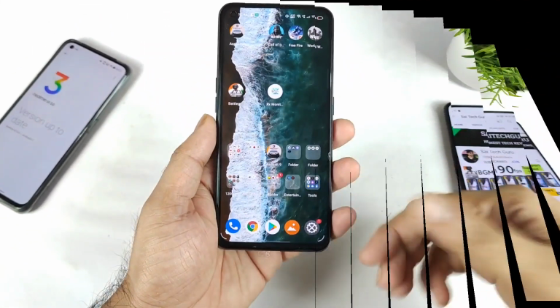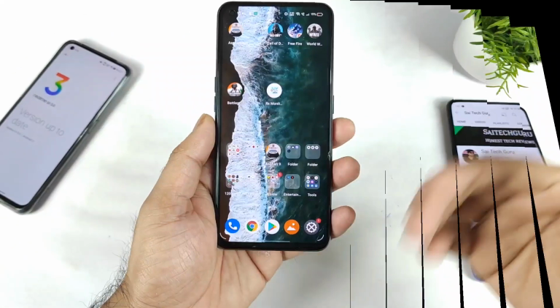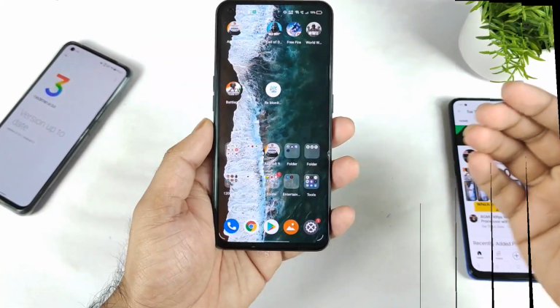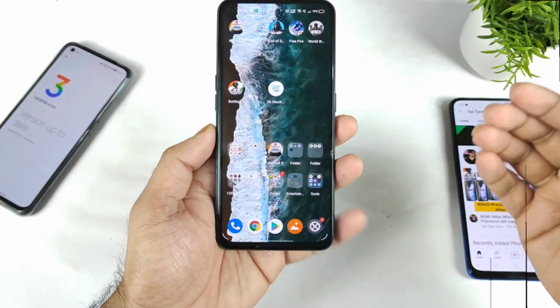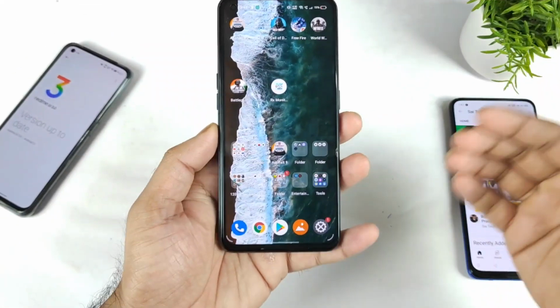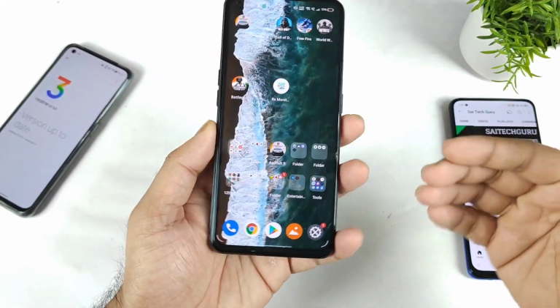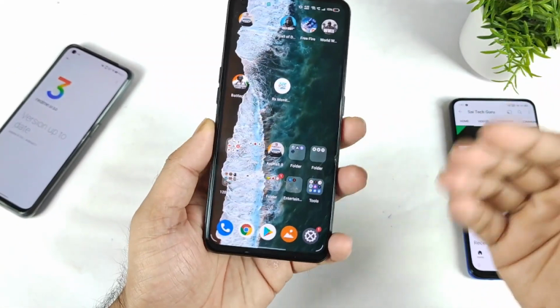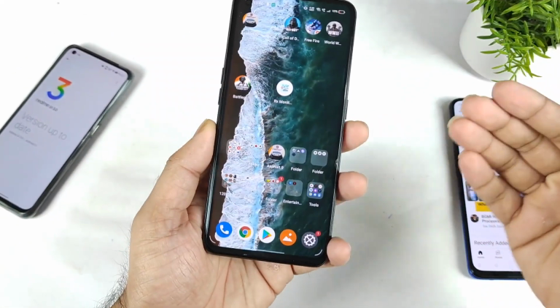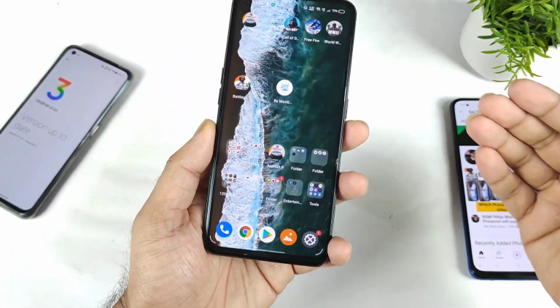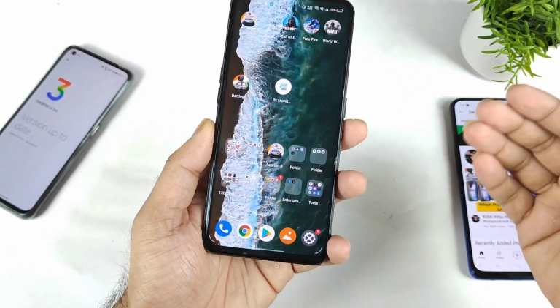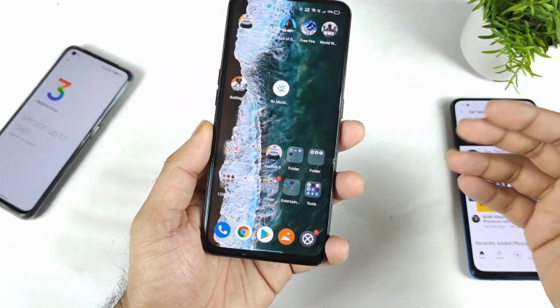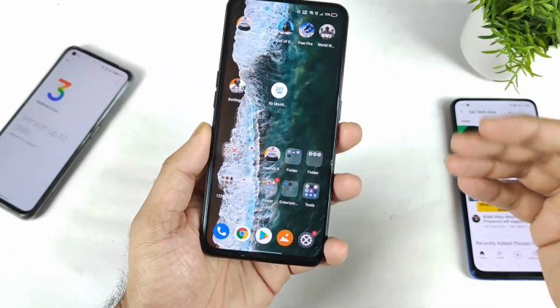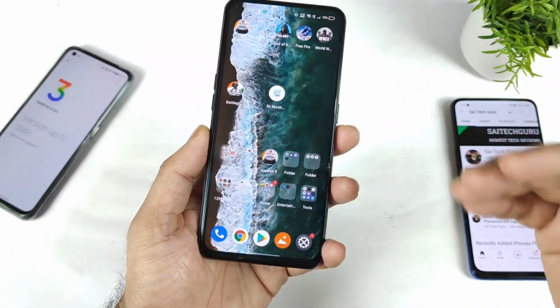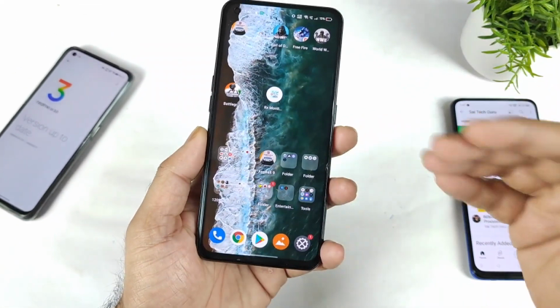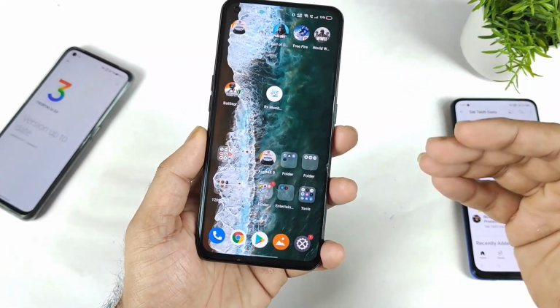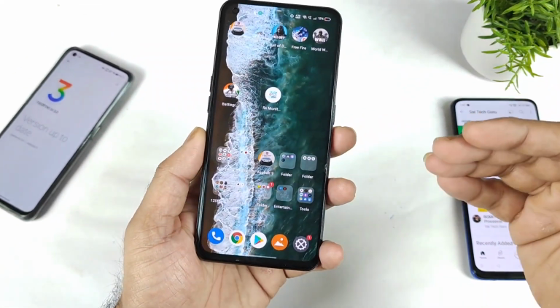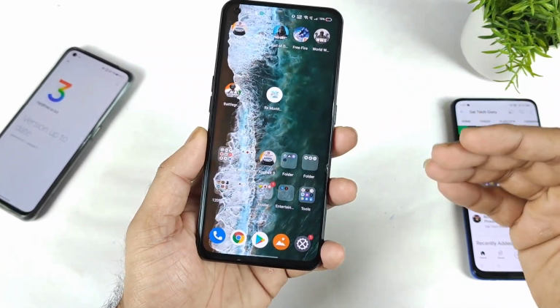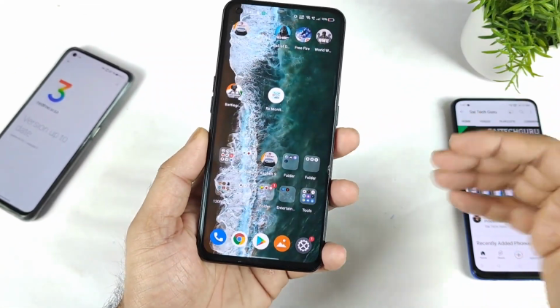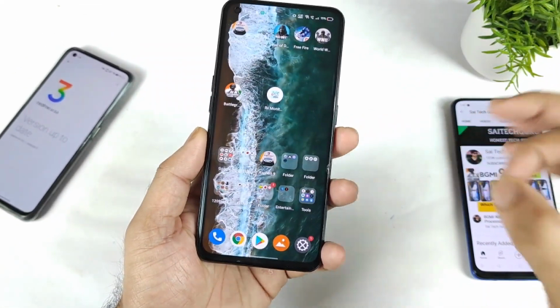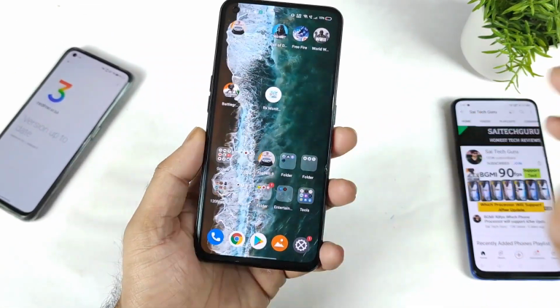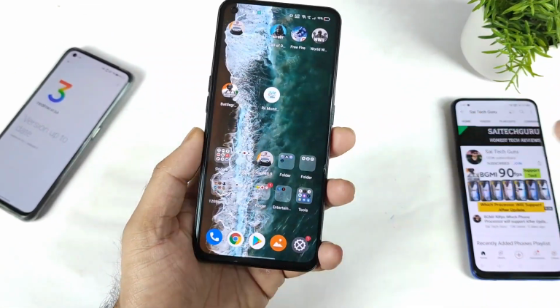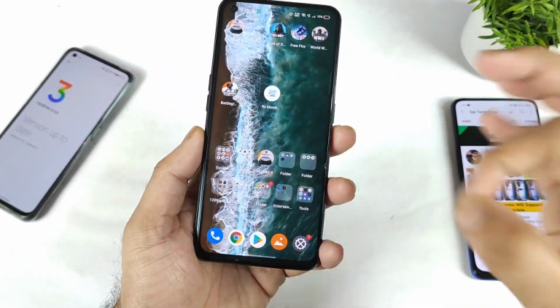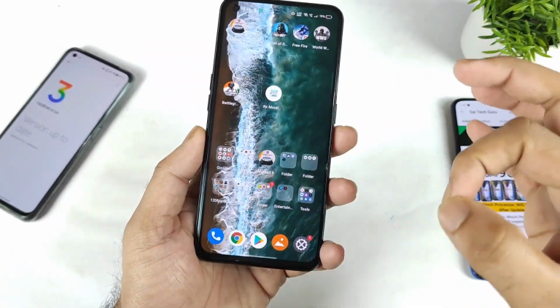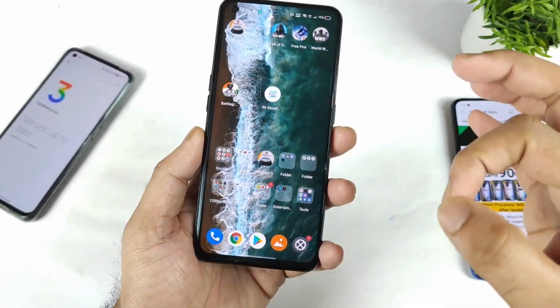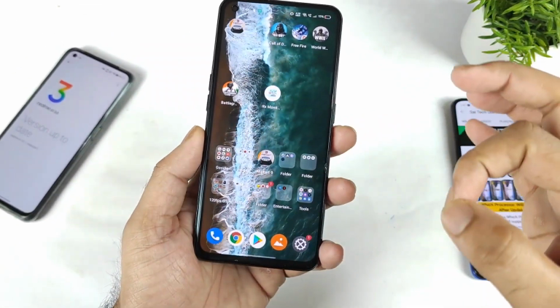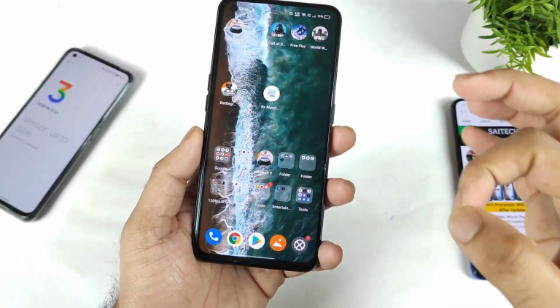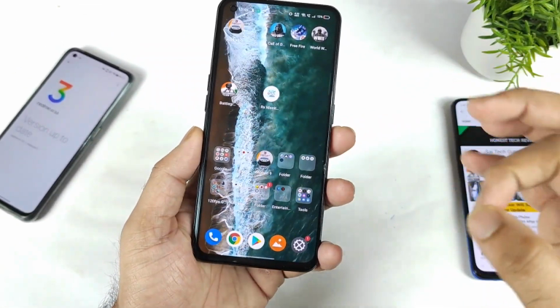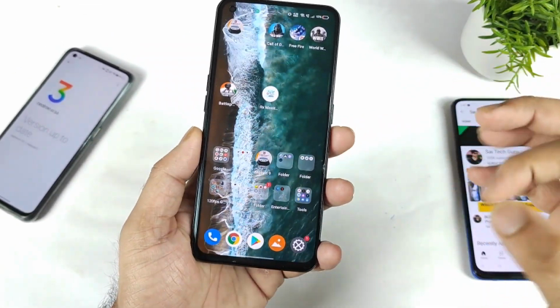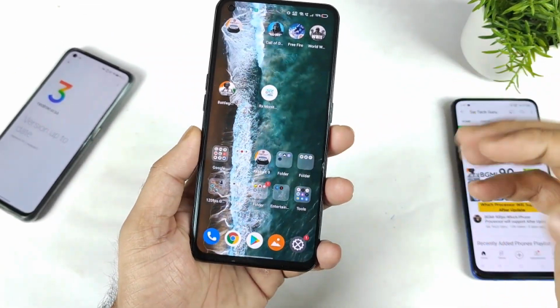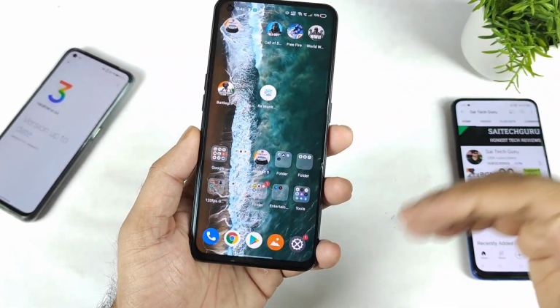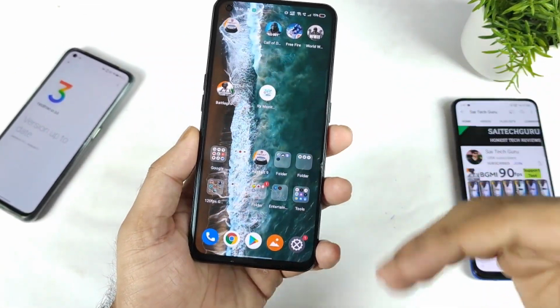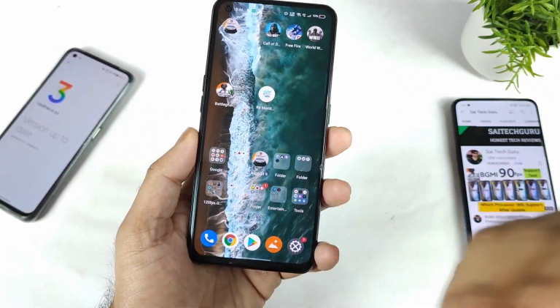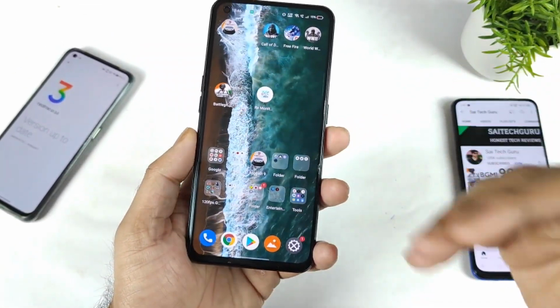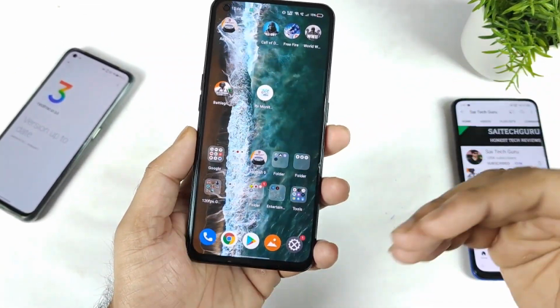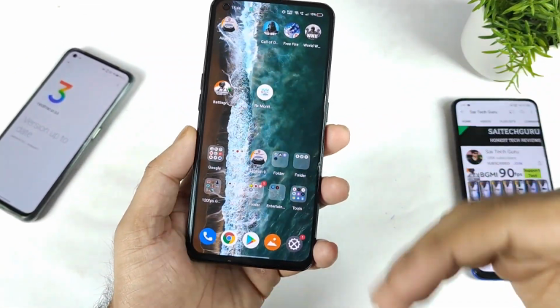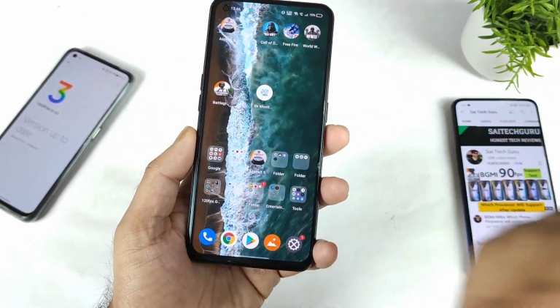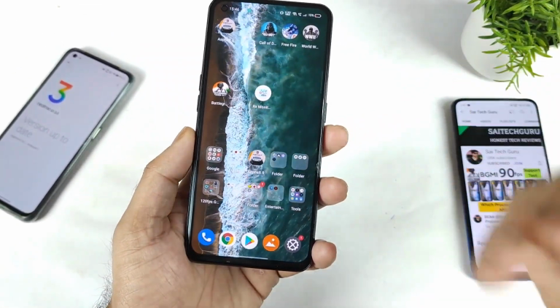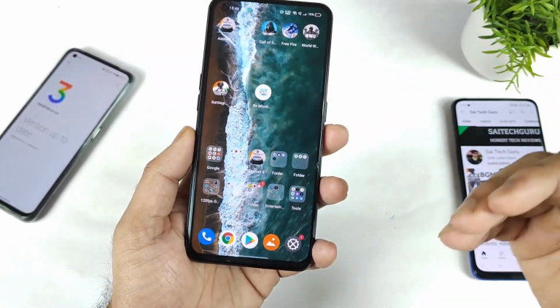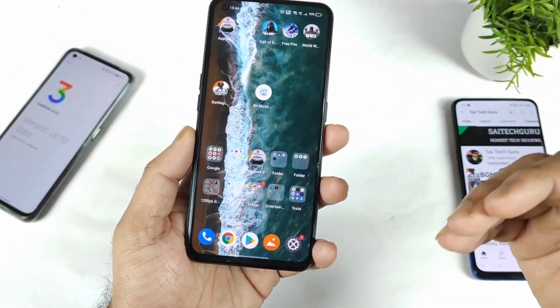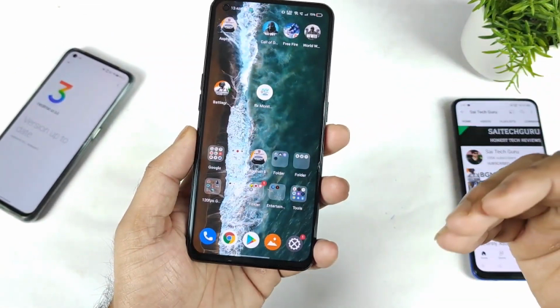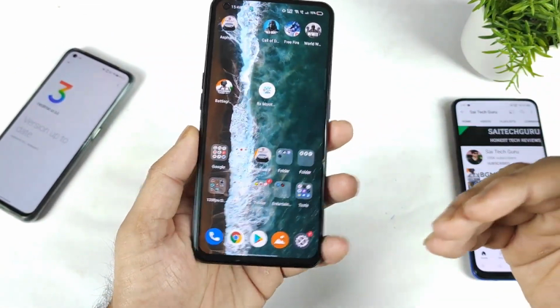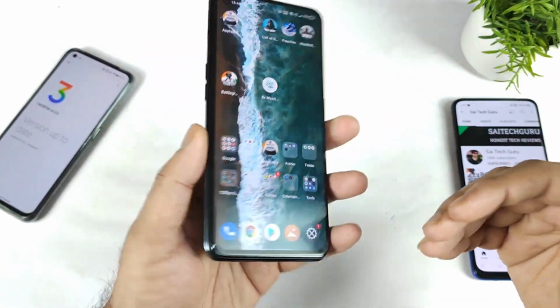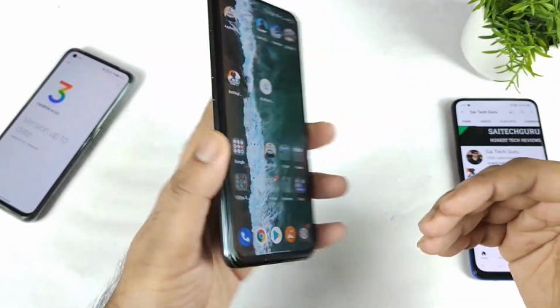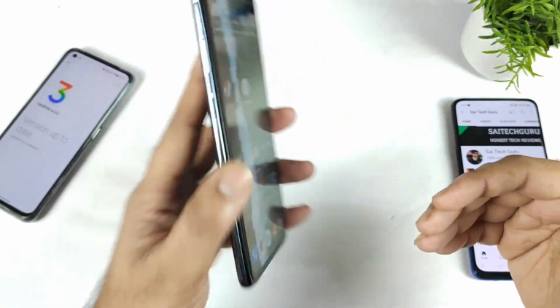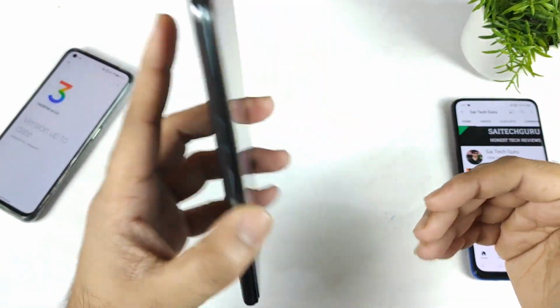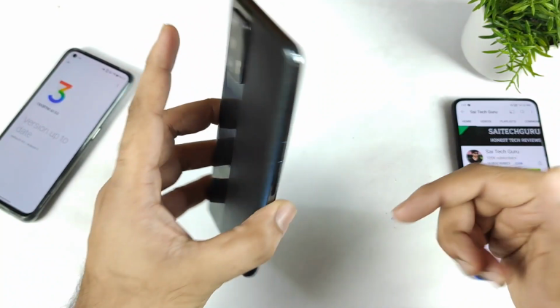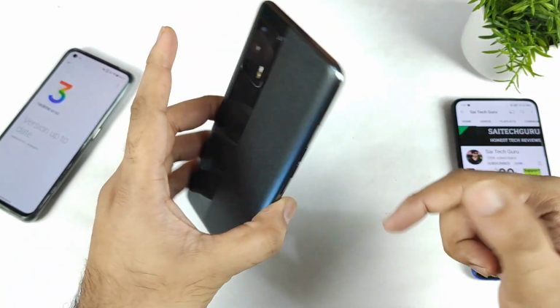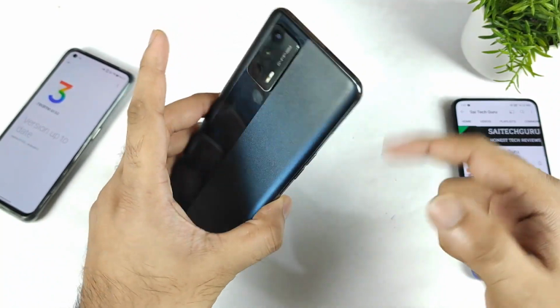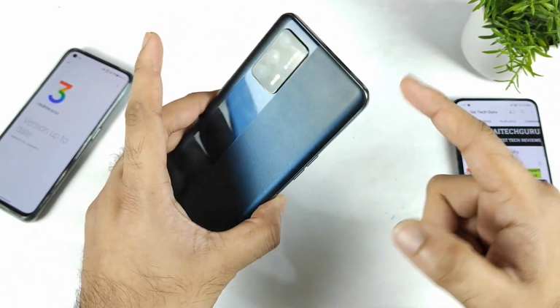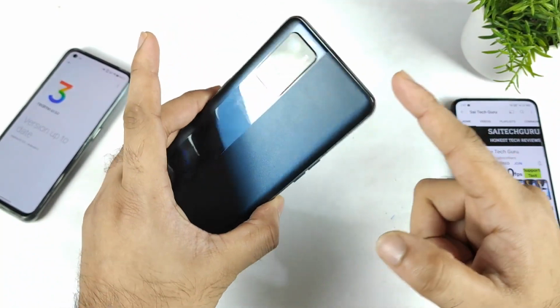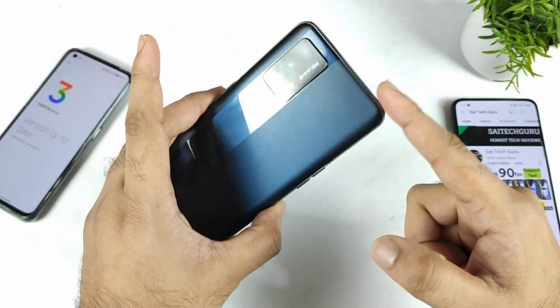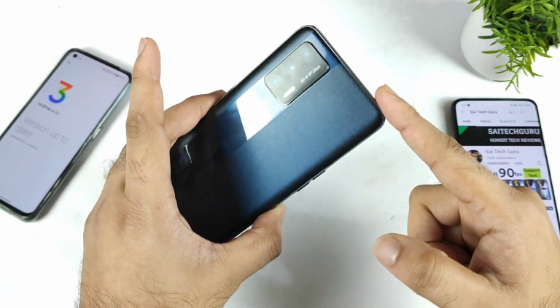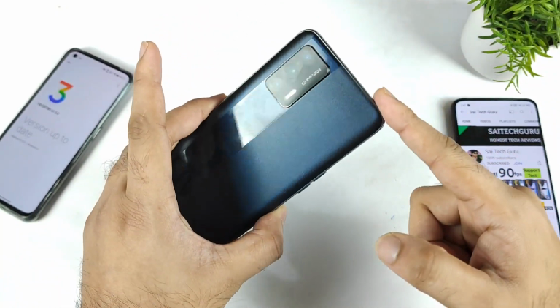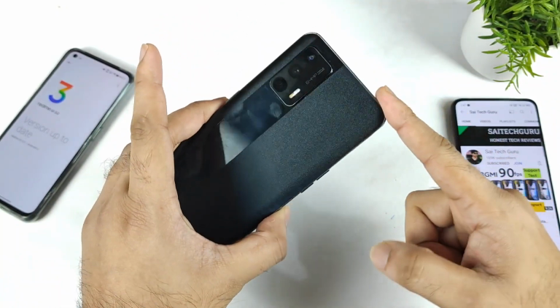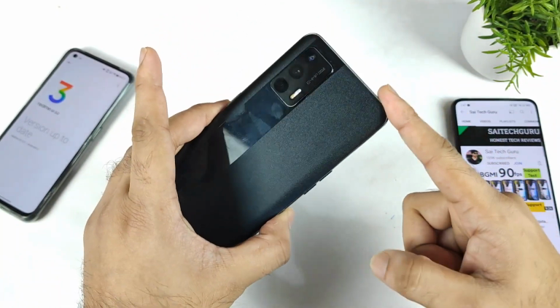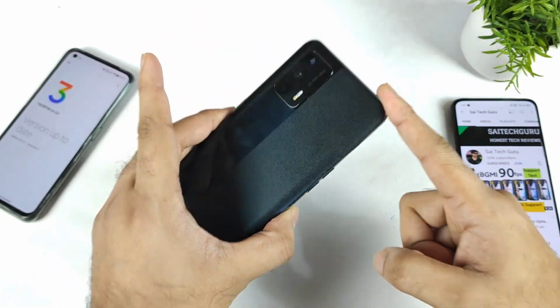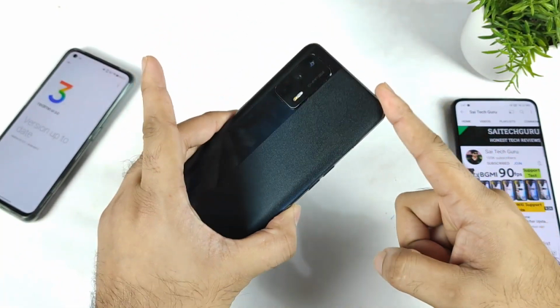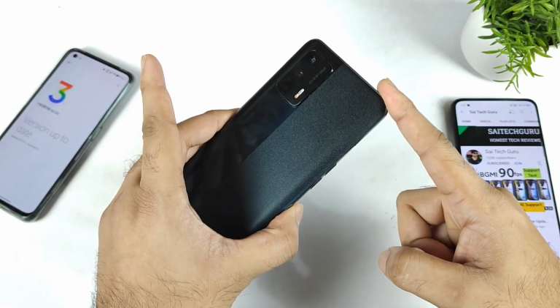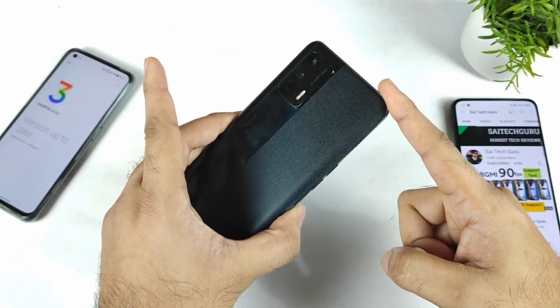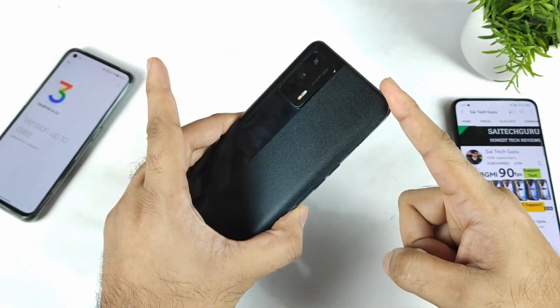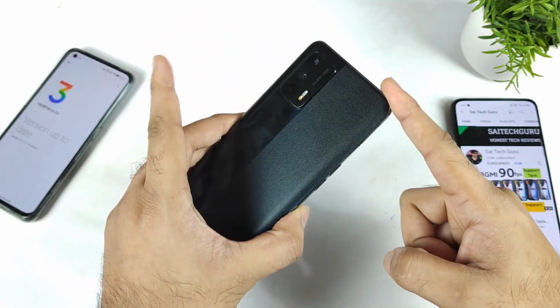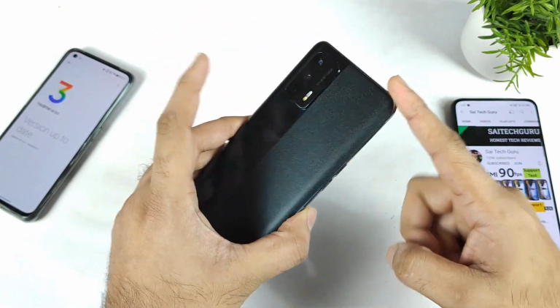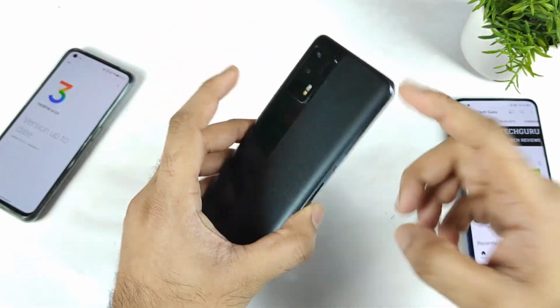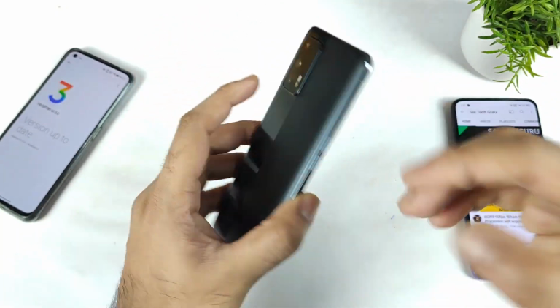Hi friends, welcome back to my channel SaiTekar. In this video, I am going to talk about the Realme UI 3.0 update on the Realme X on Max device.